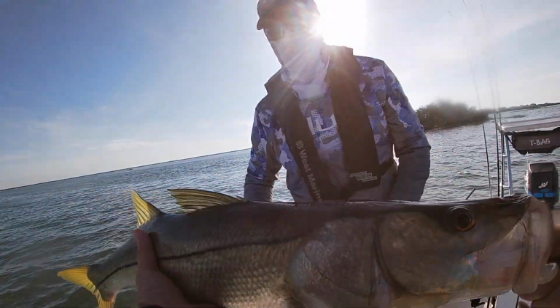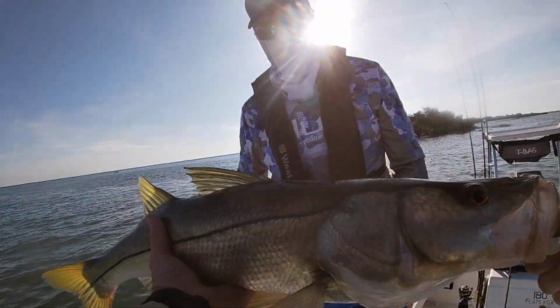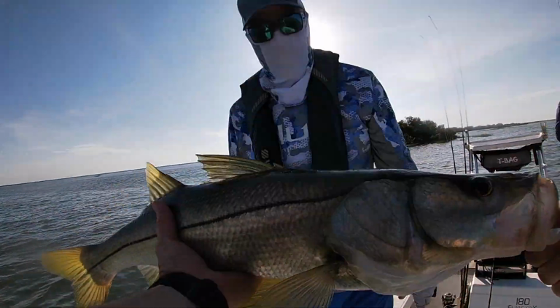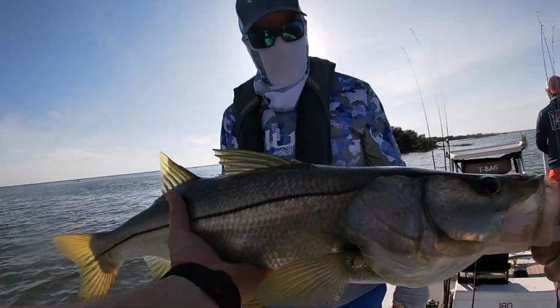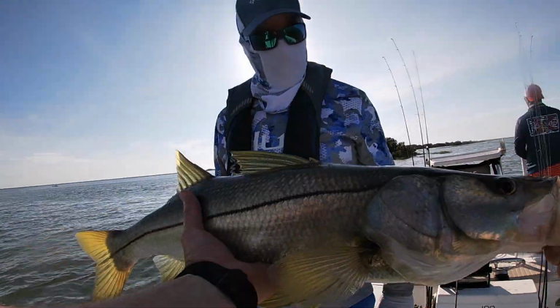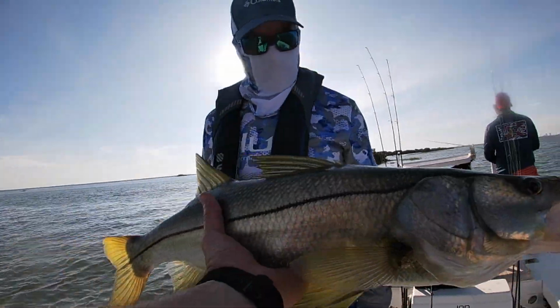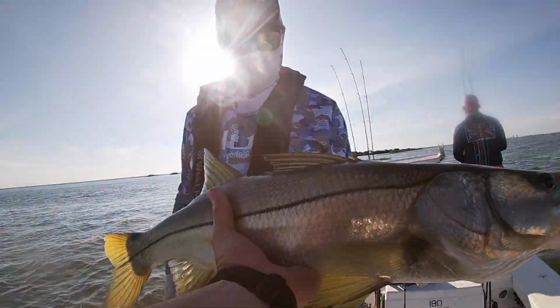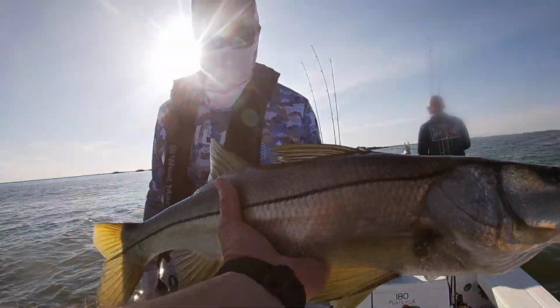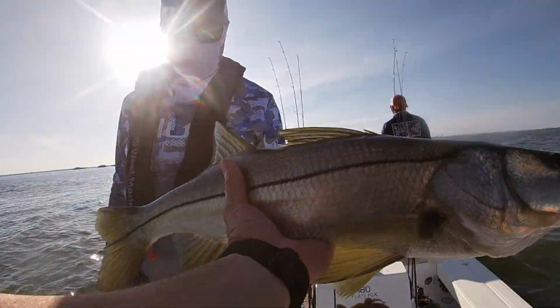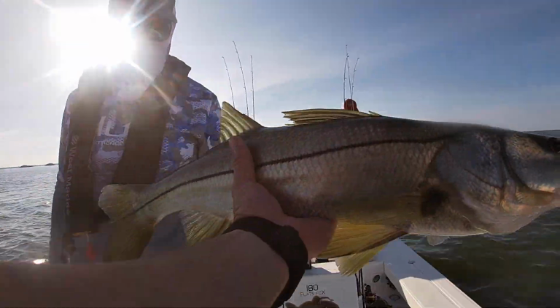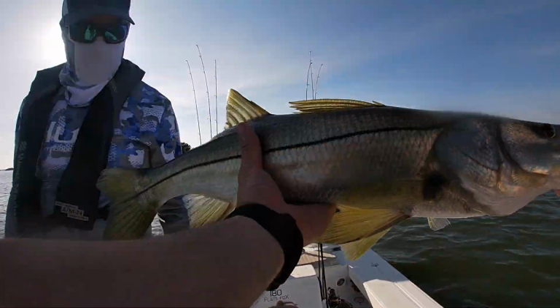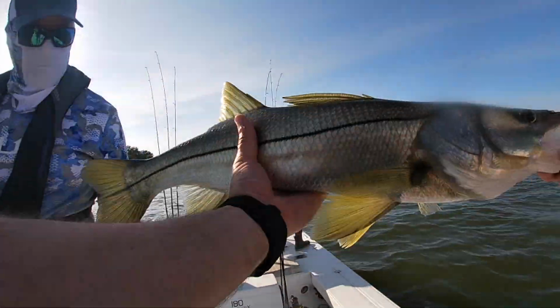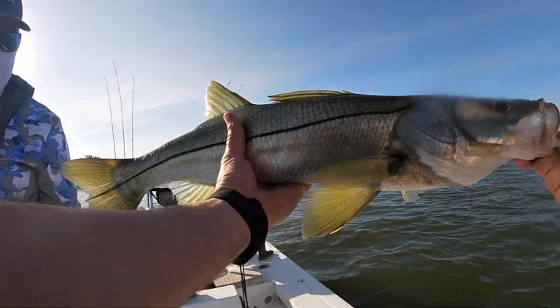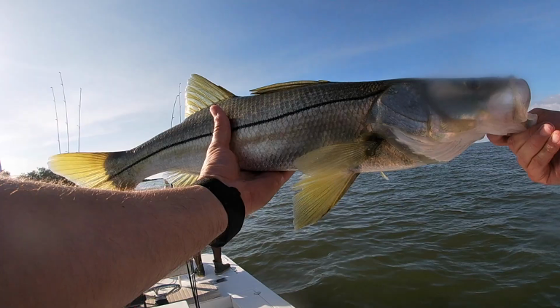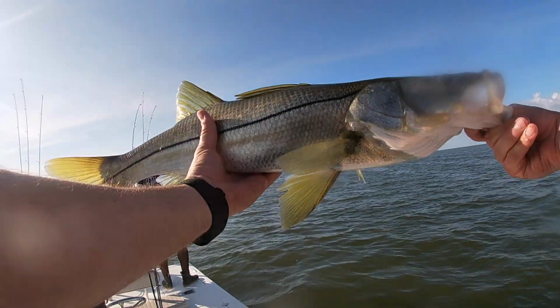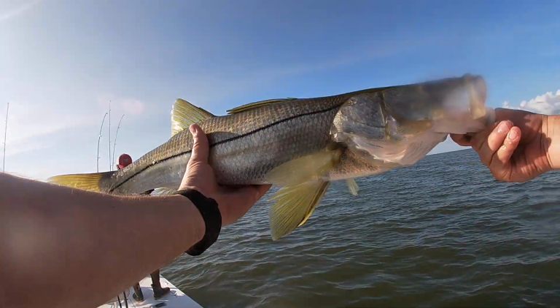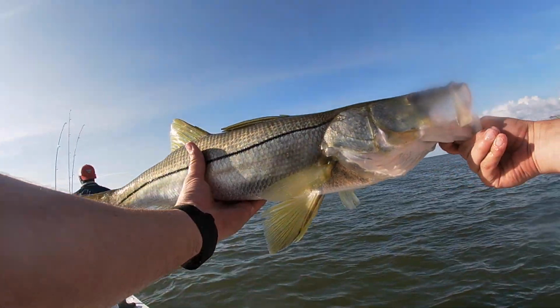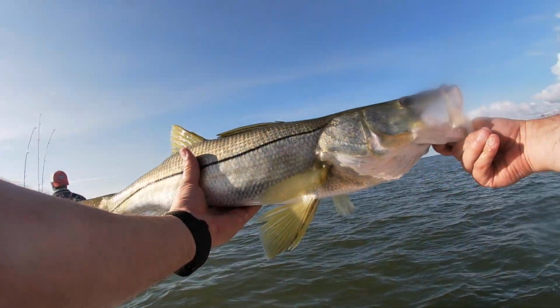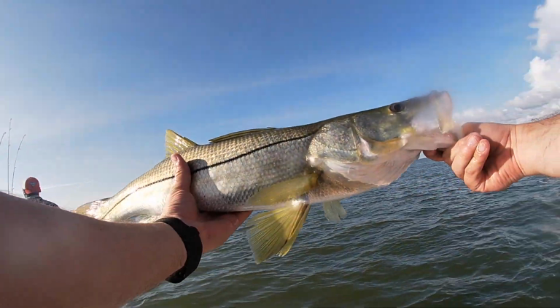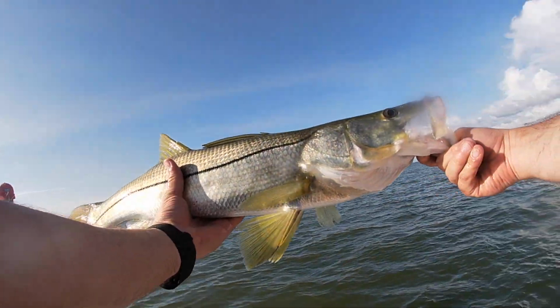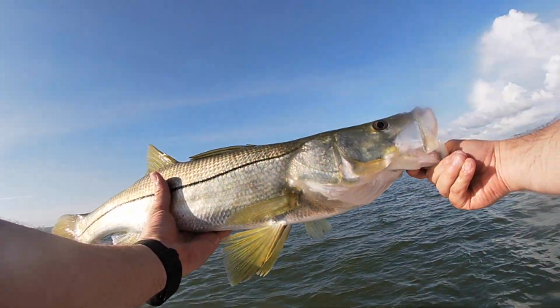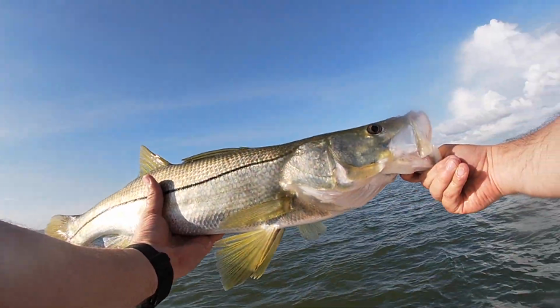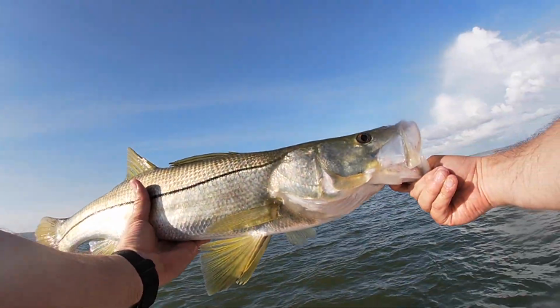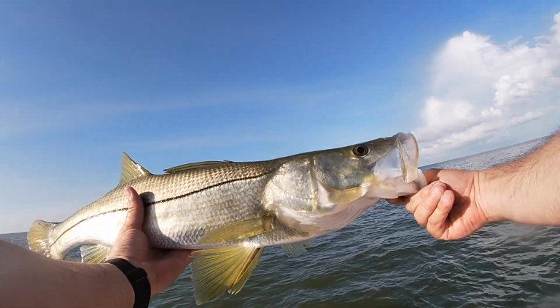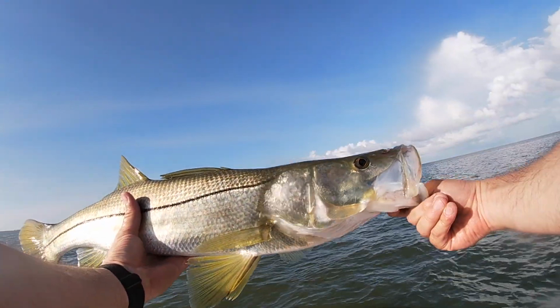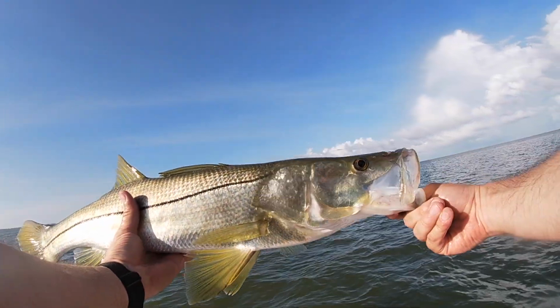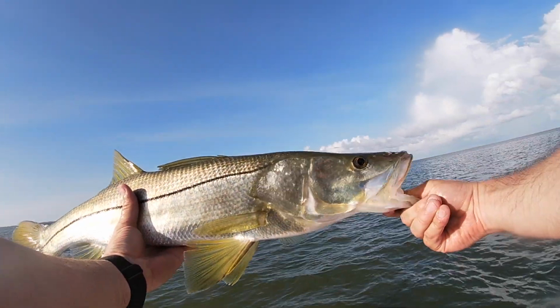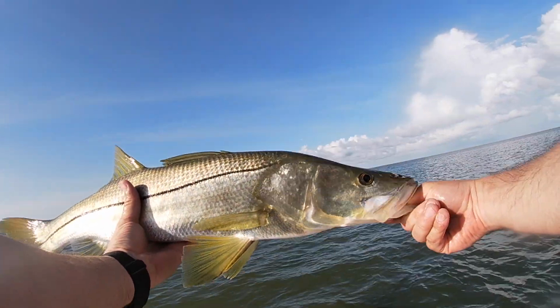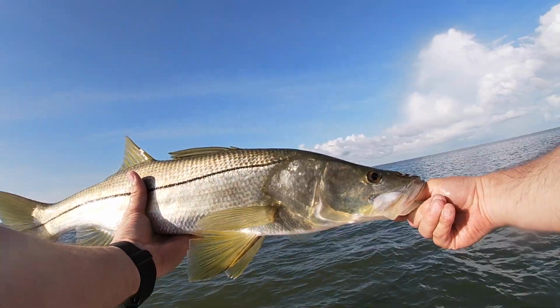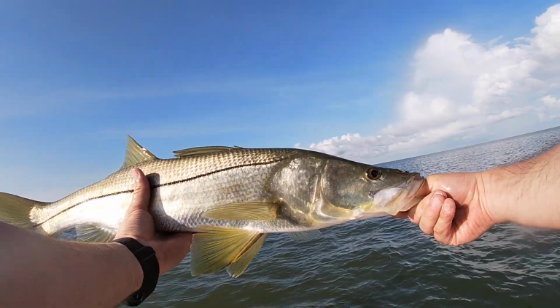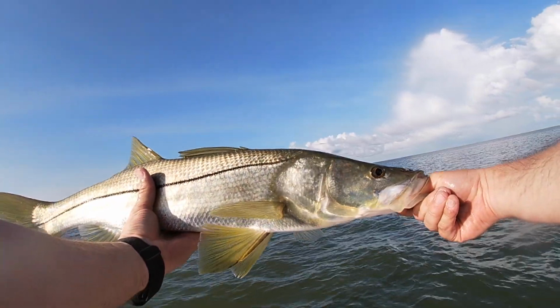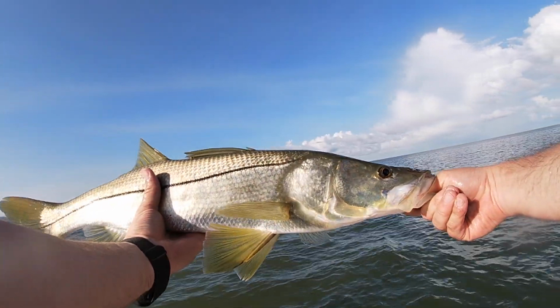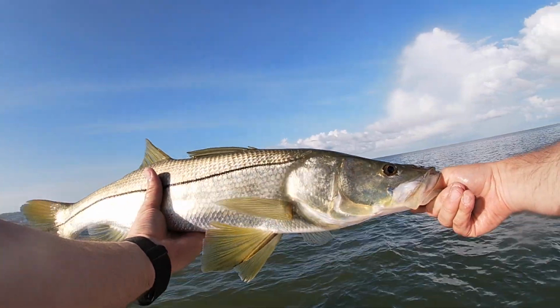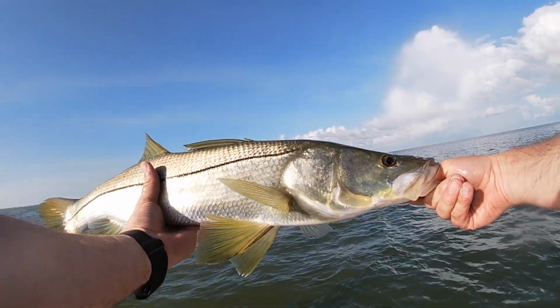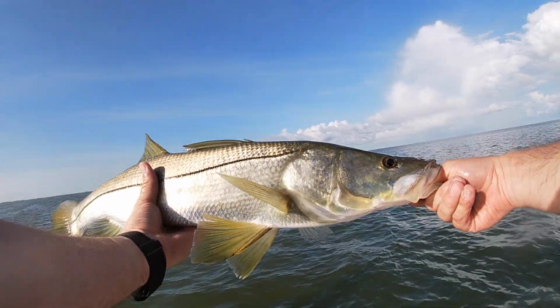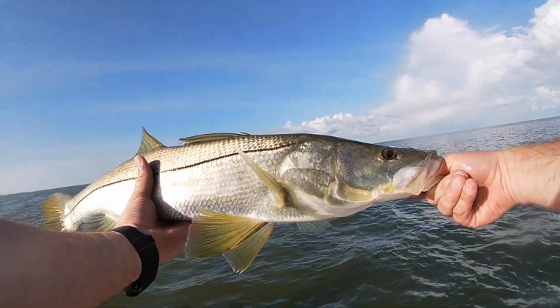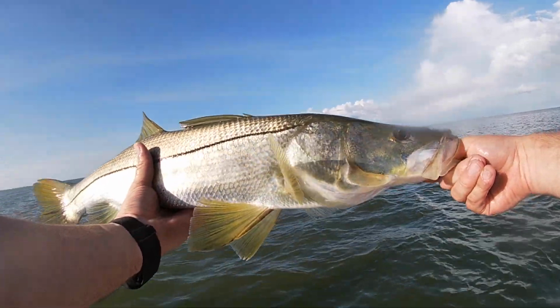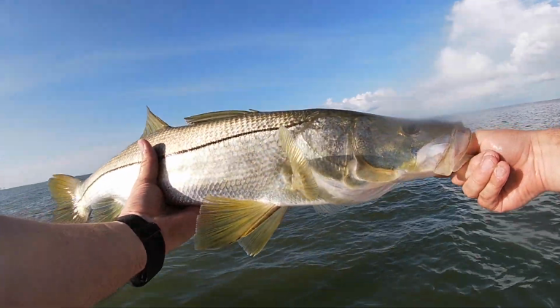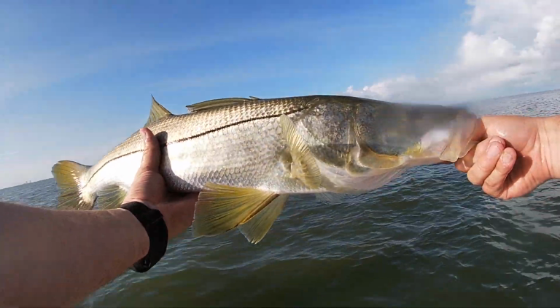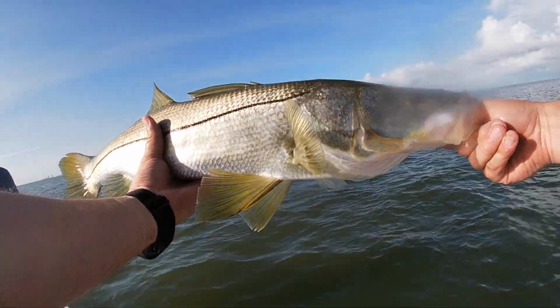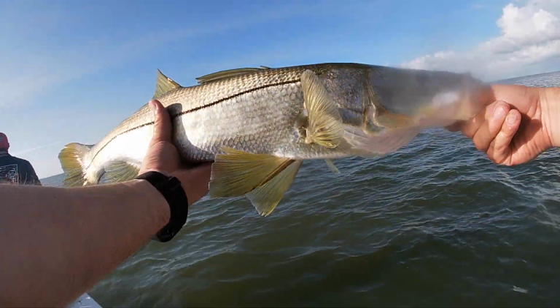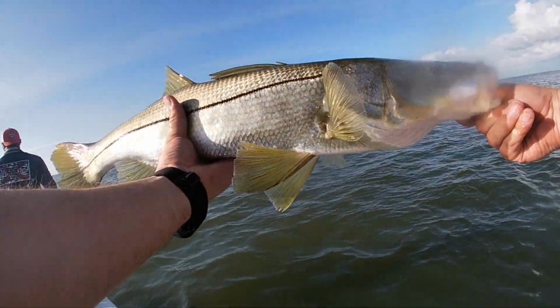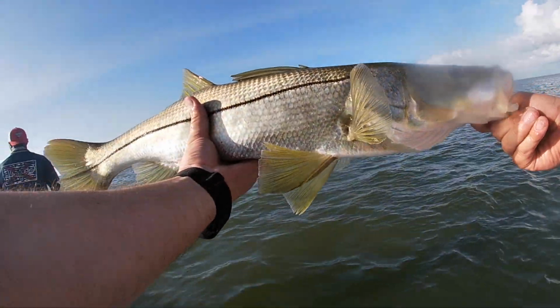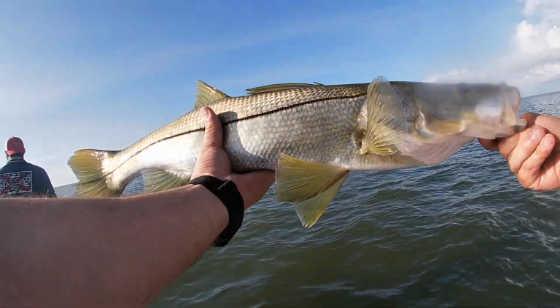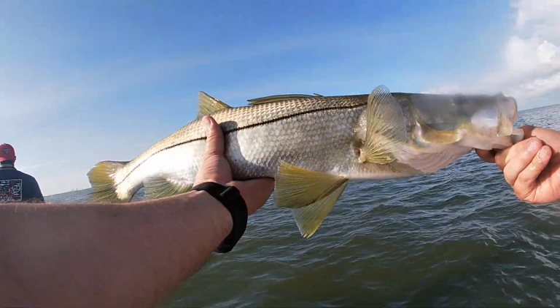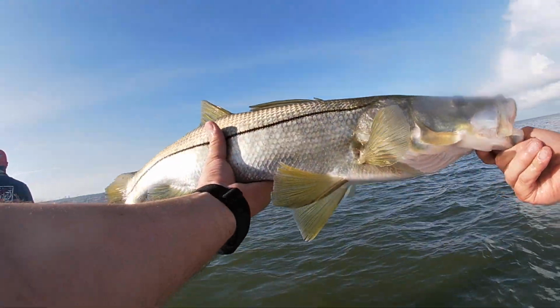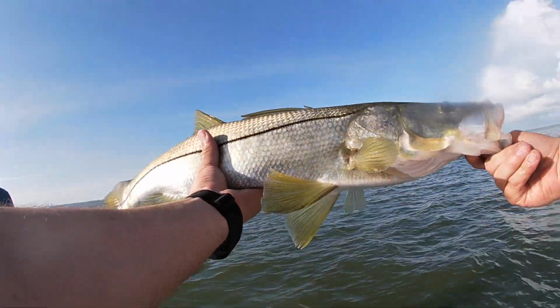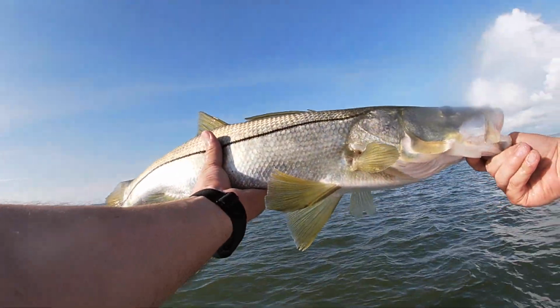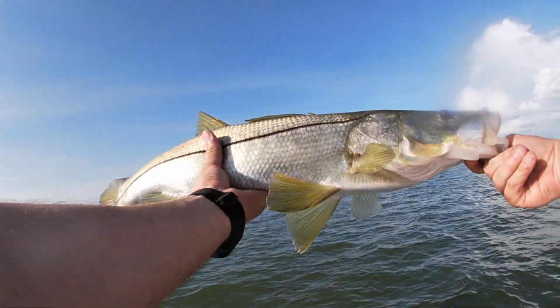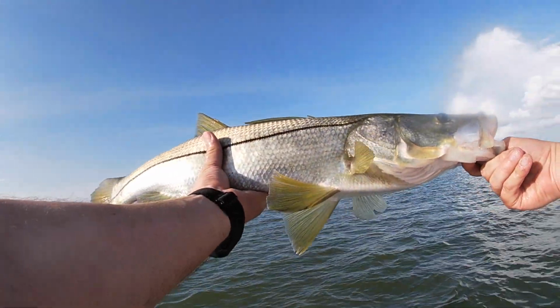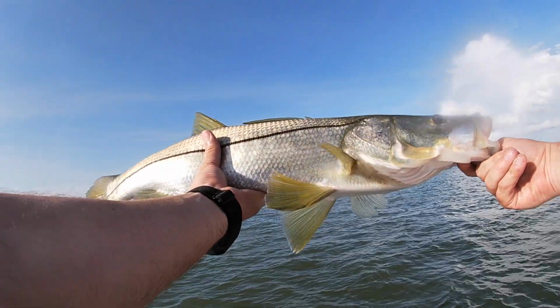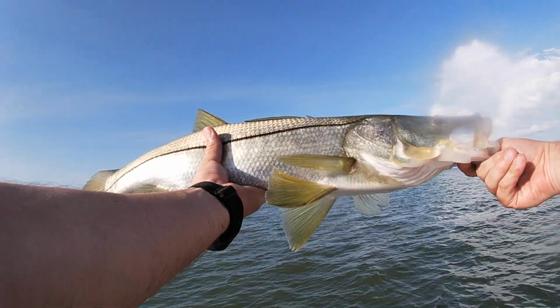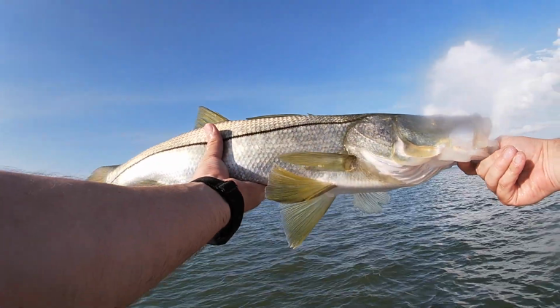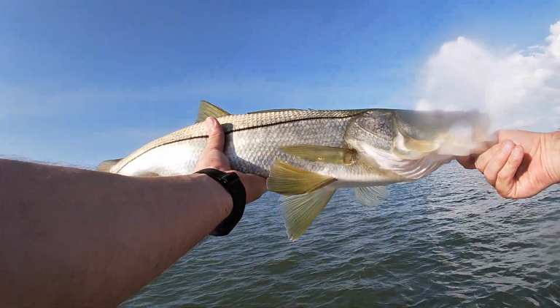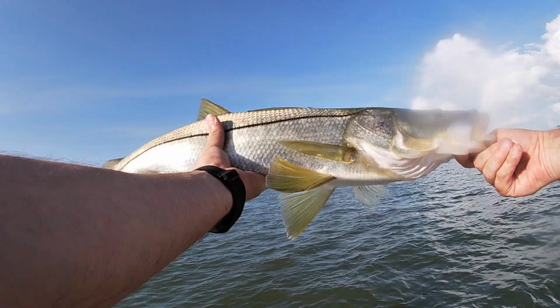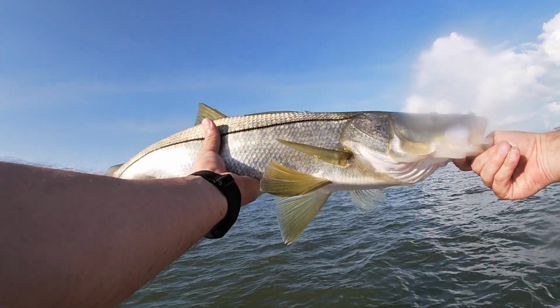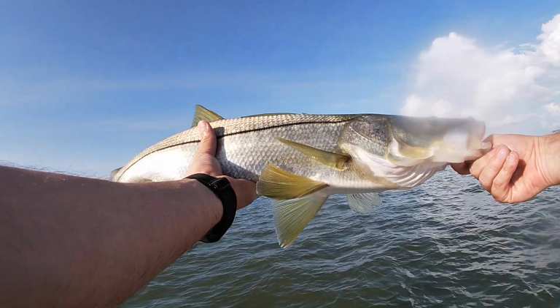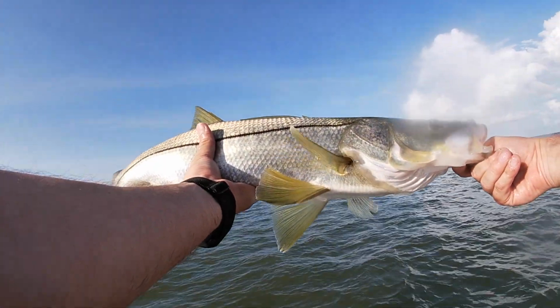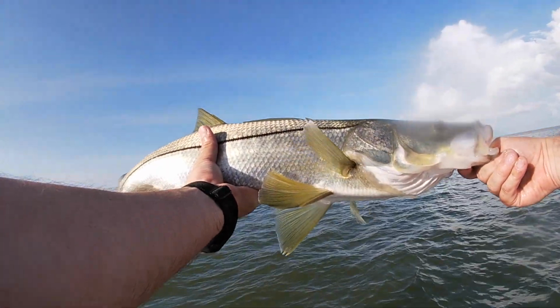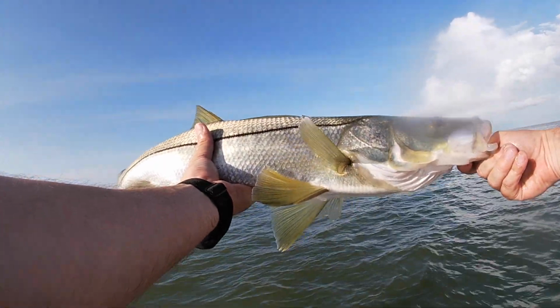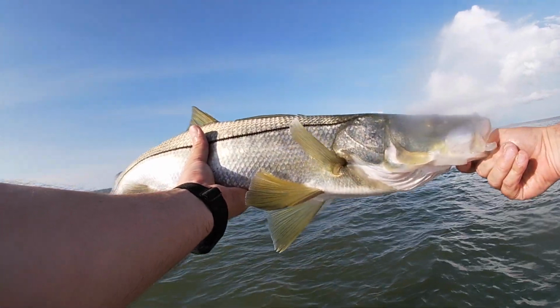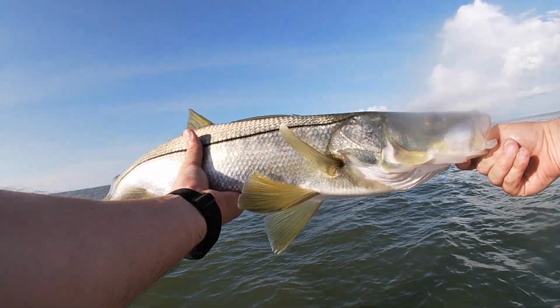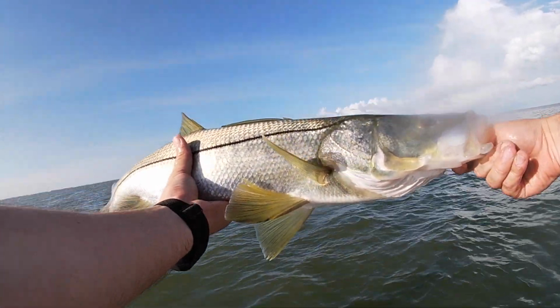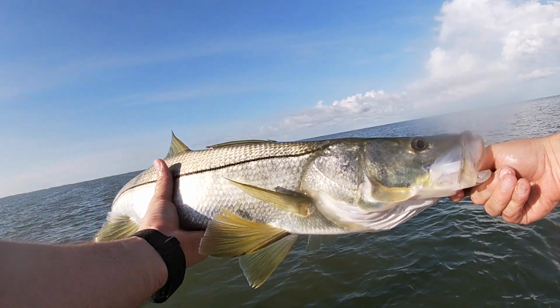Good deal. Nice little fish, guys. Good way to start the day. Probably about 24, 25 inches.